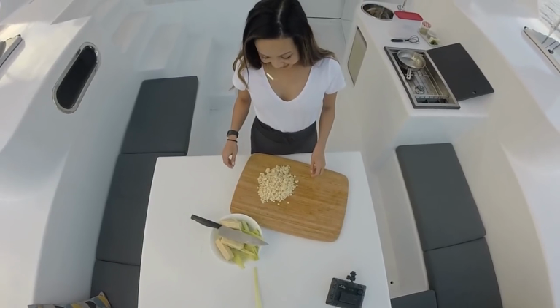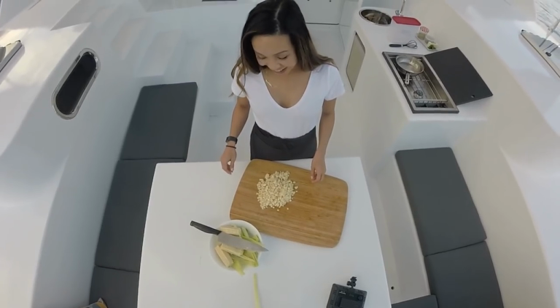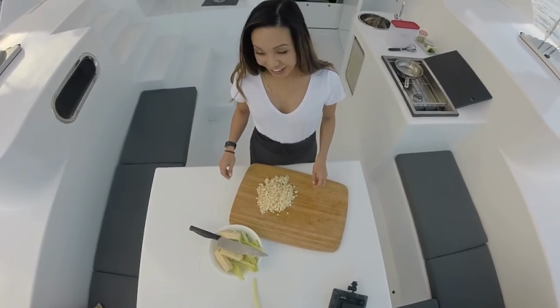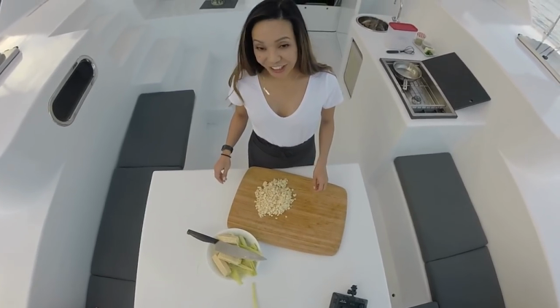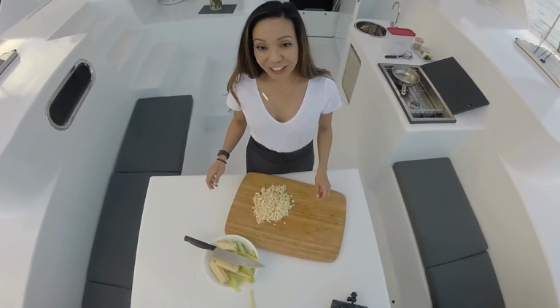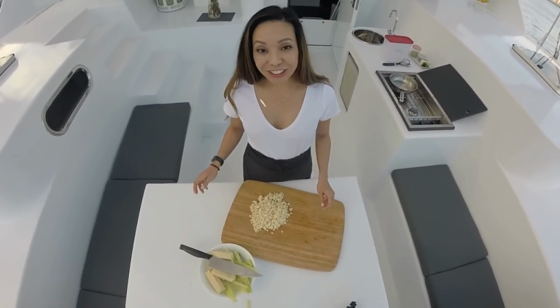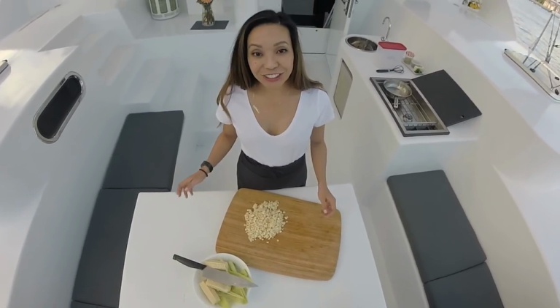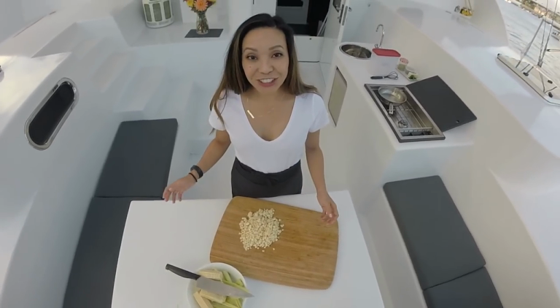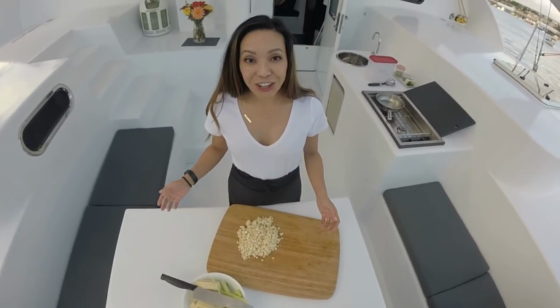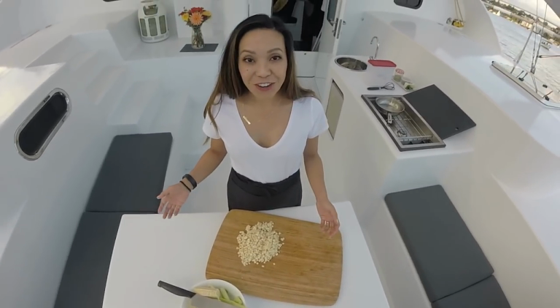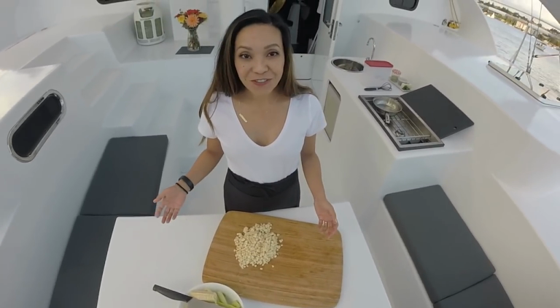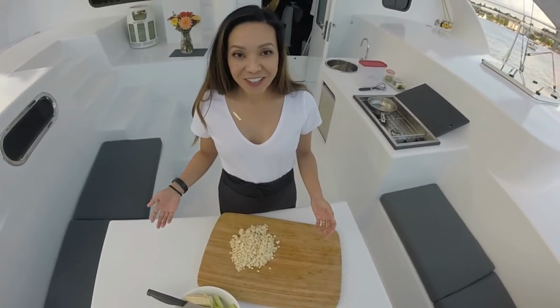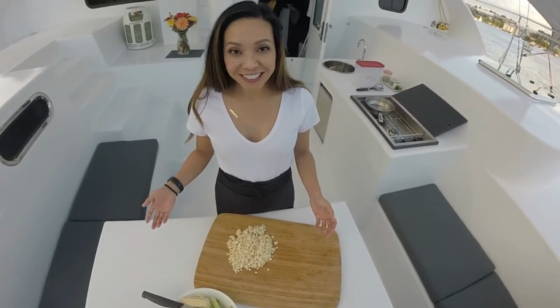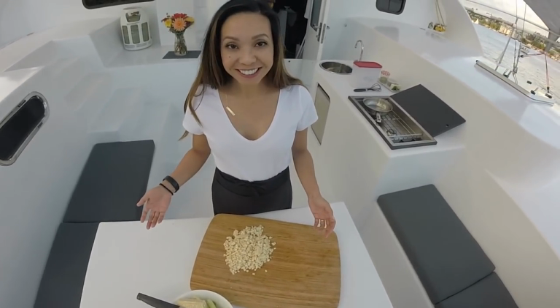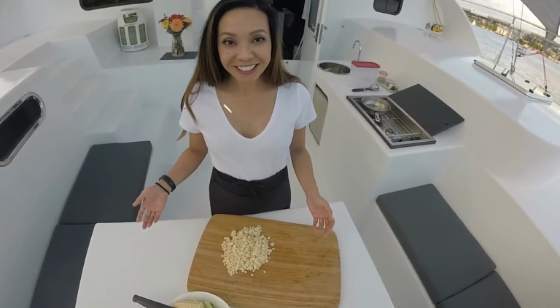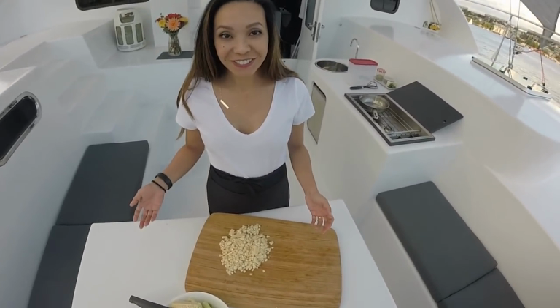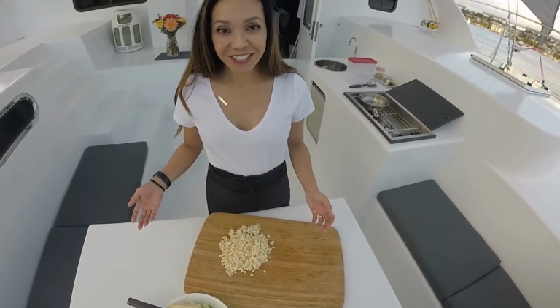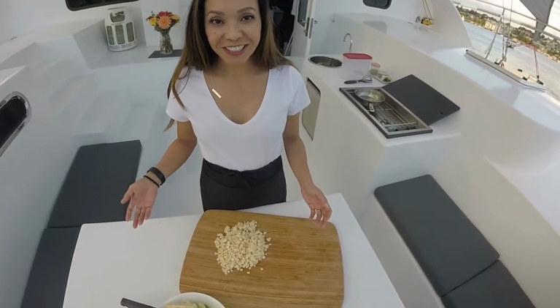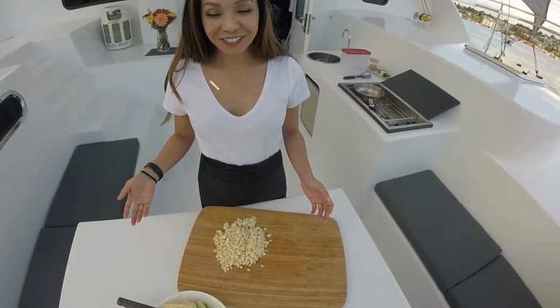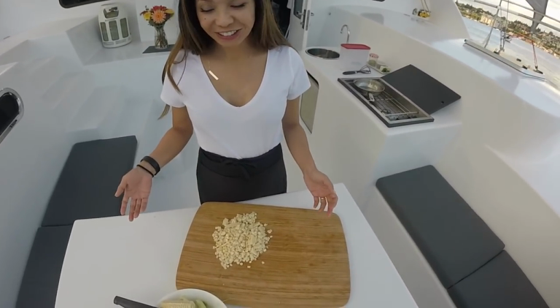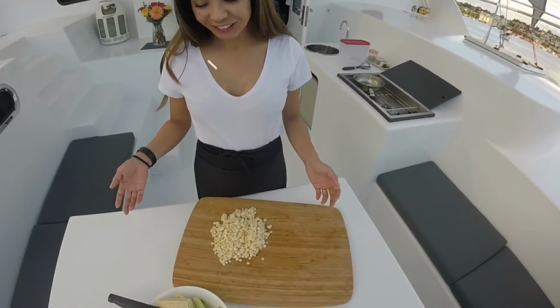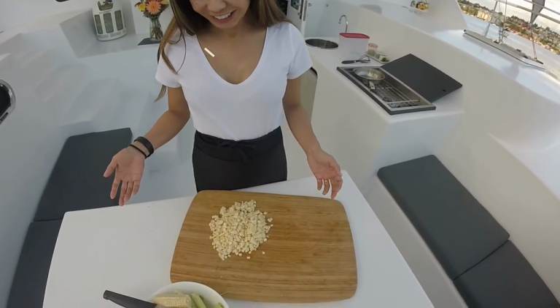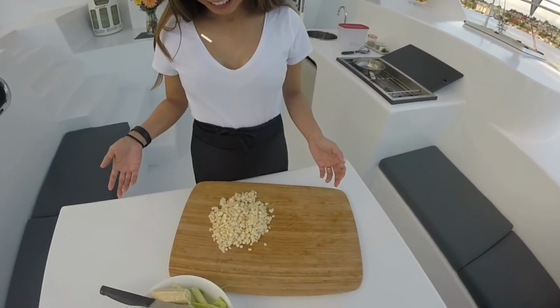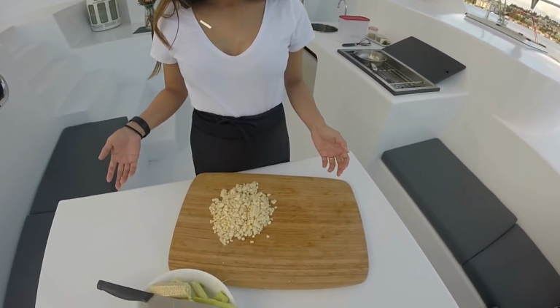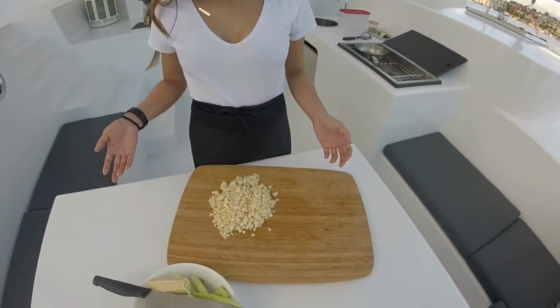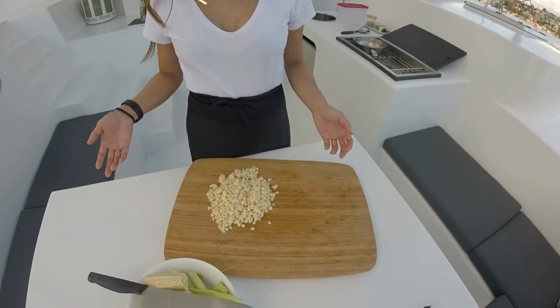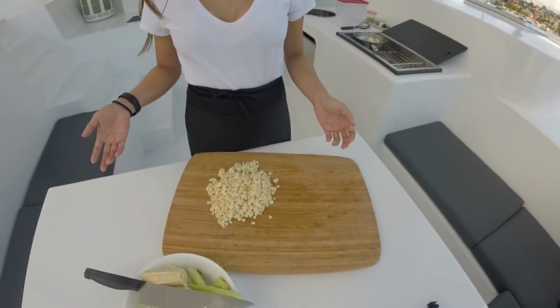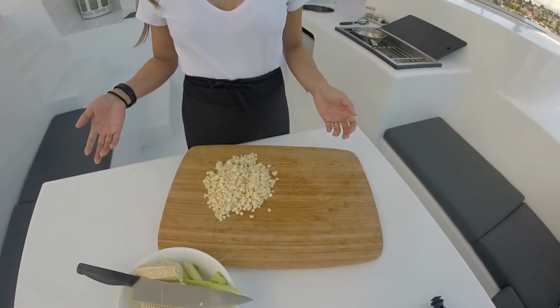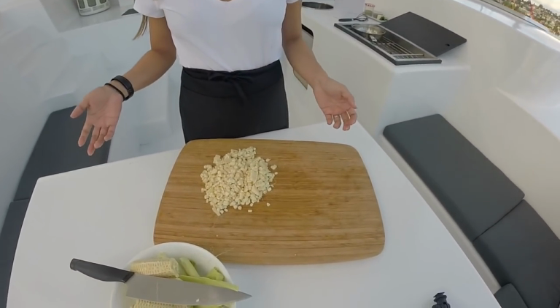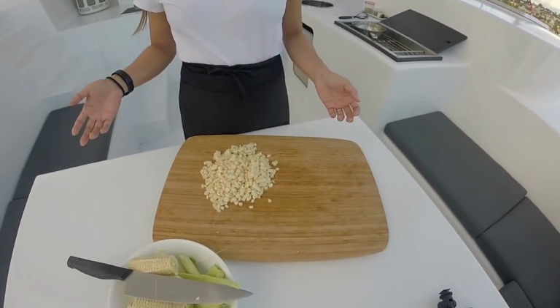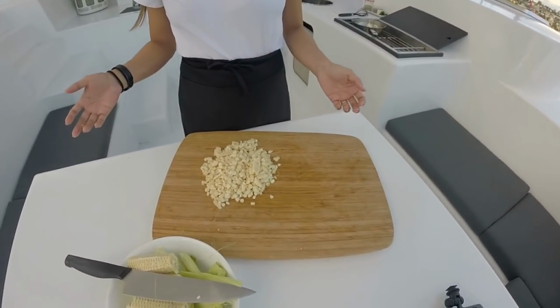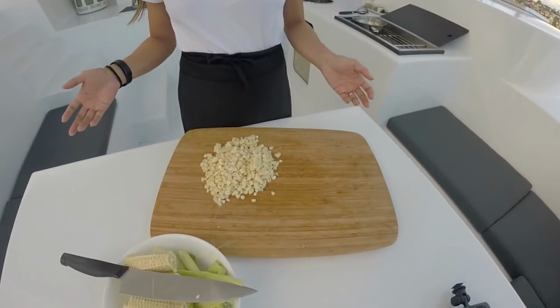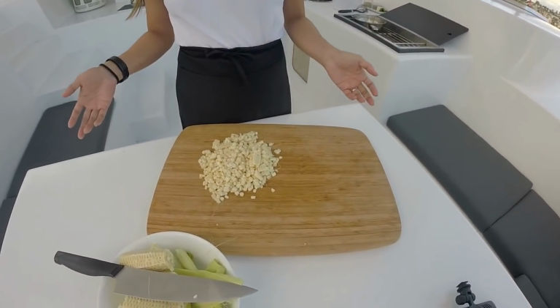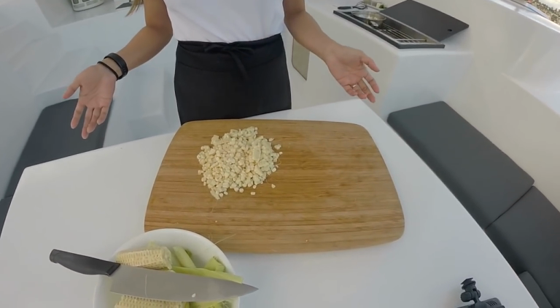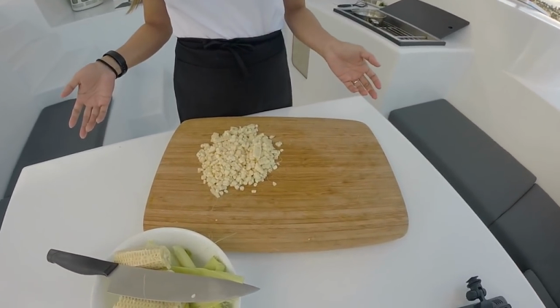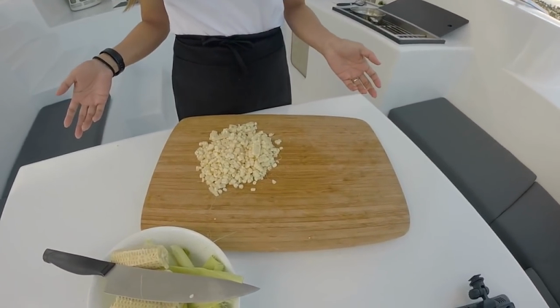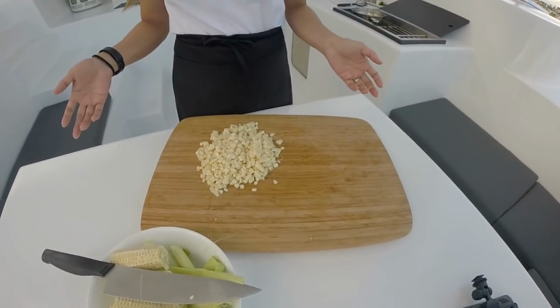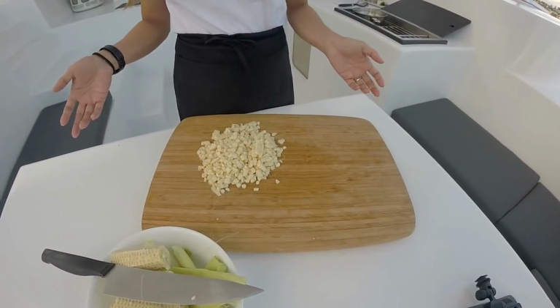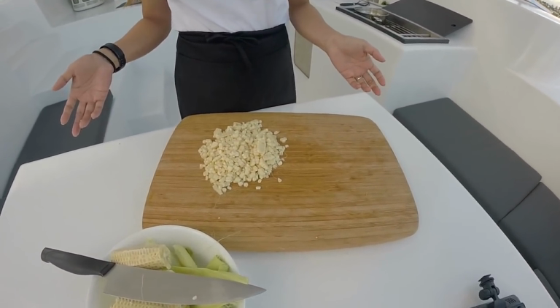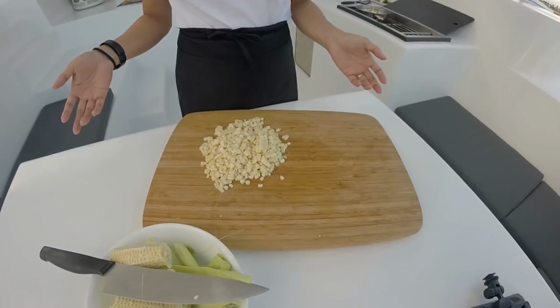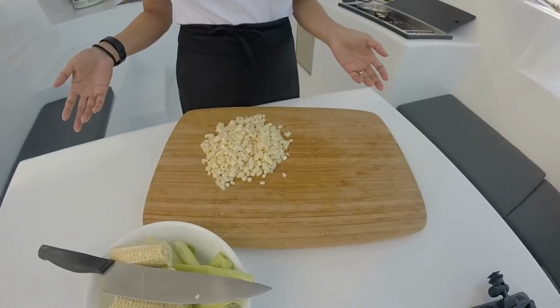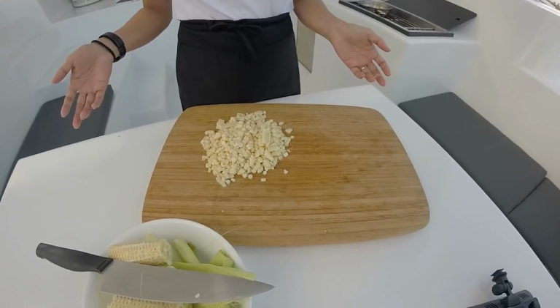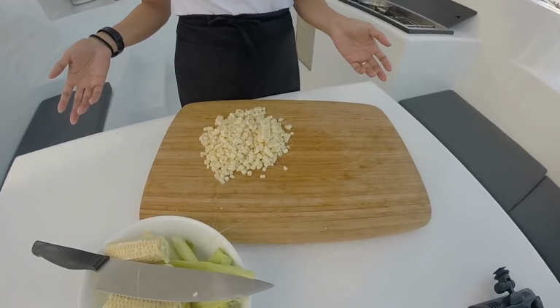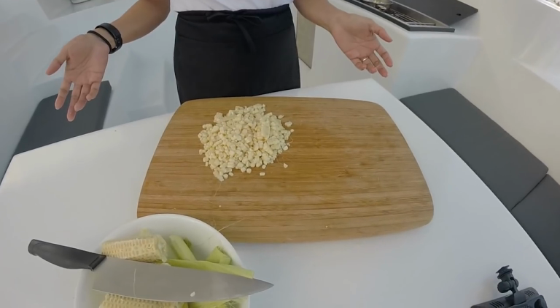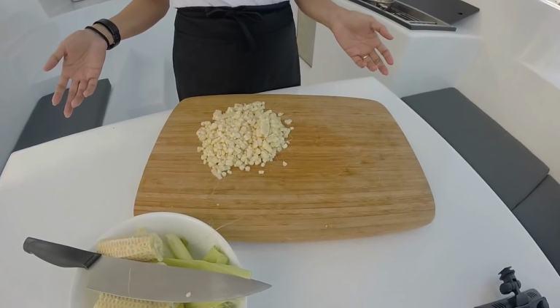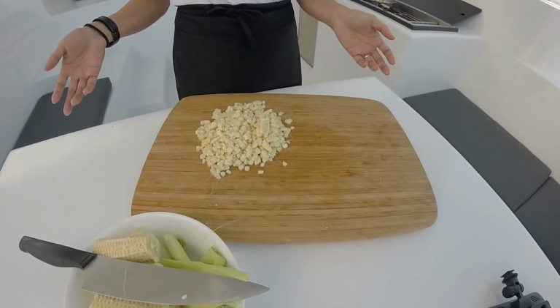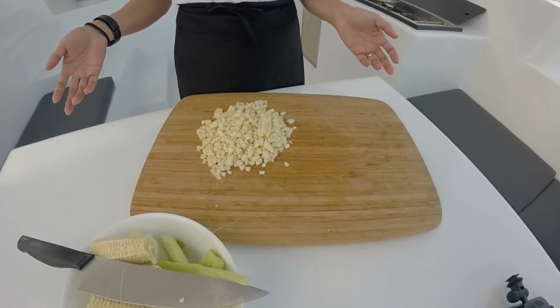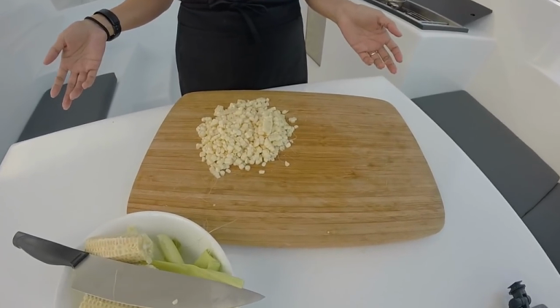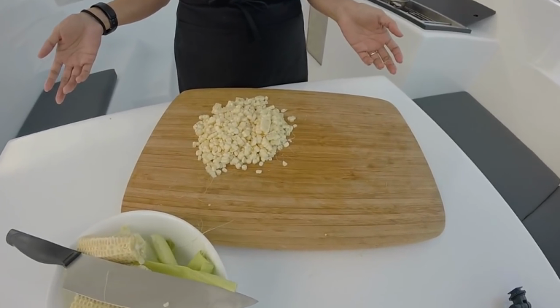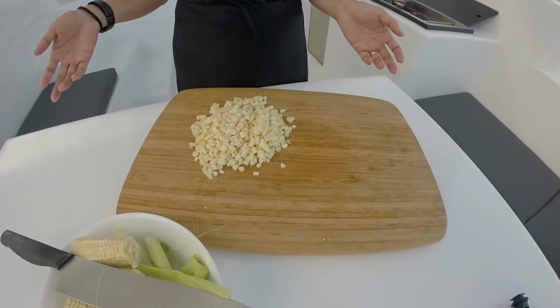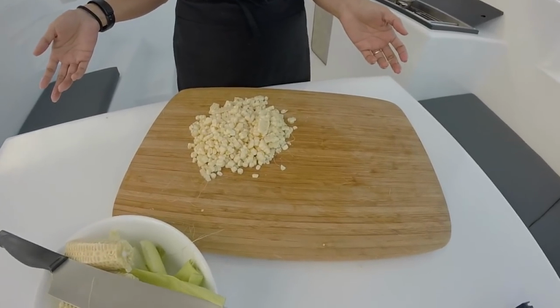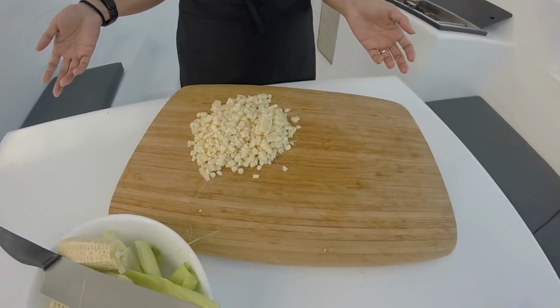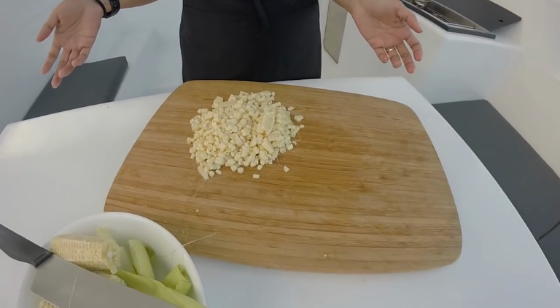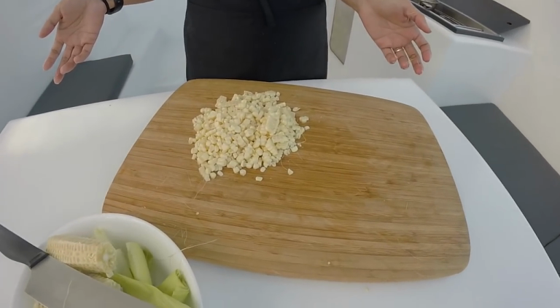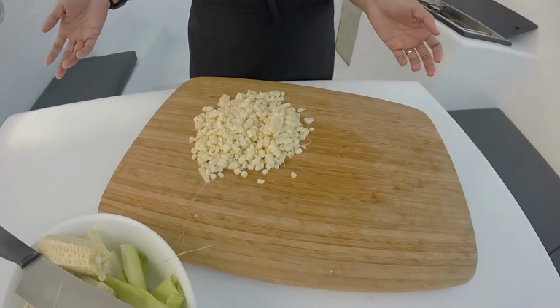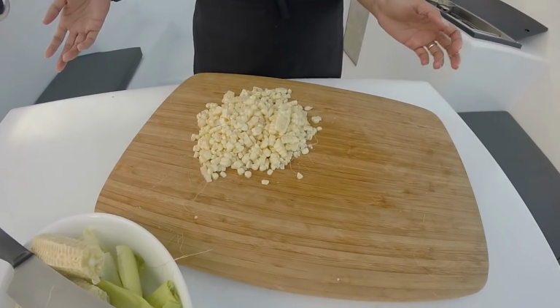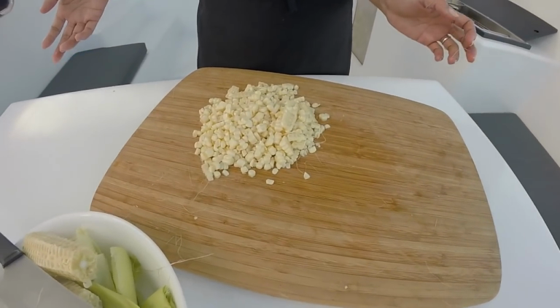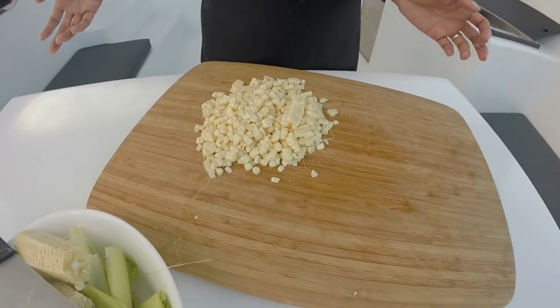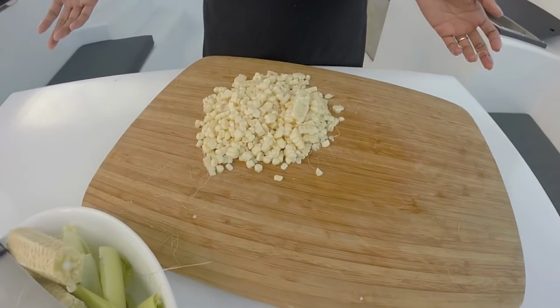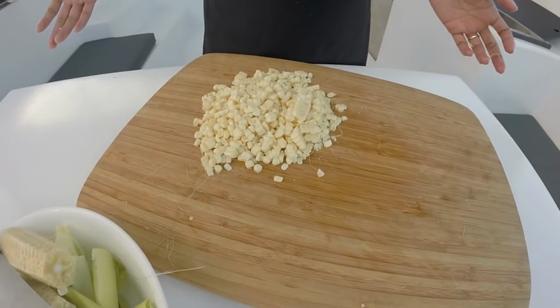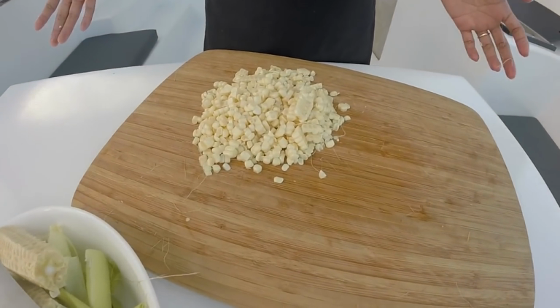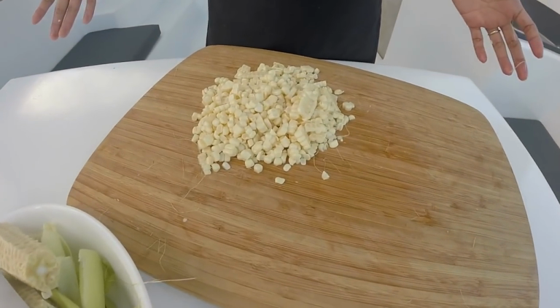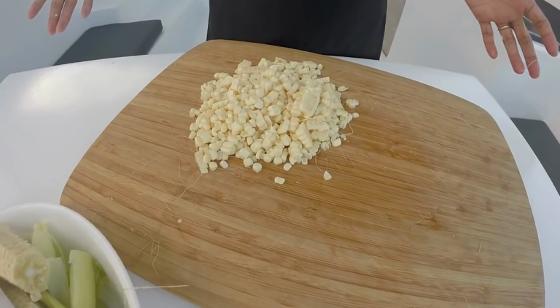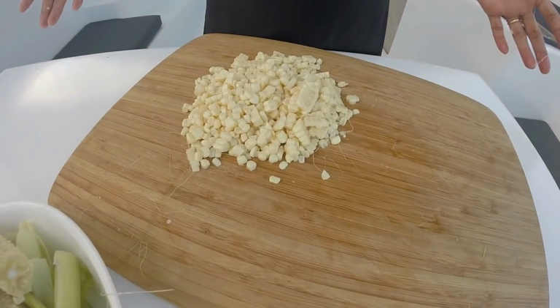There is no fancy way of doing this, but I've got some fresh corn. It's sweet and delicious.